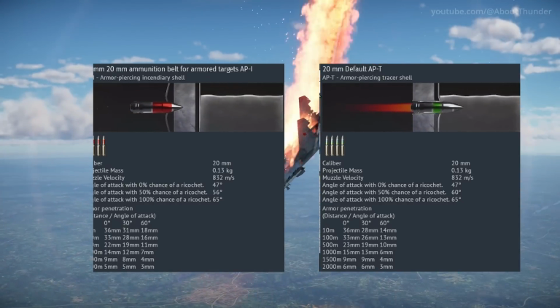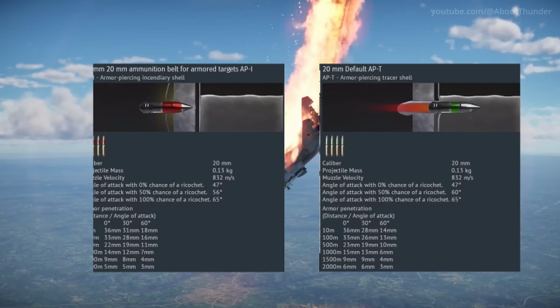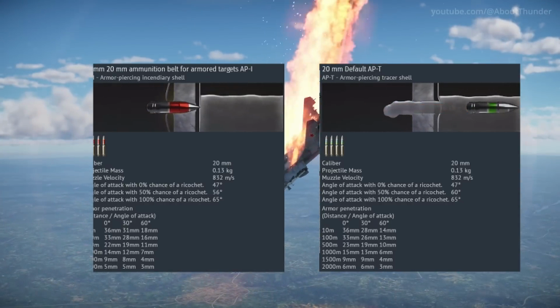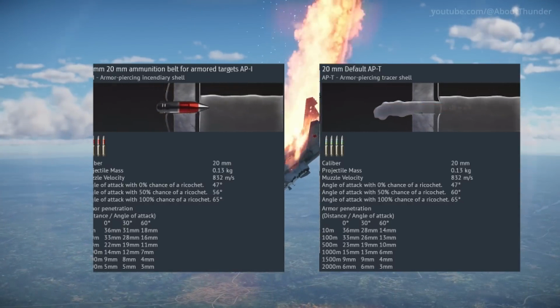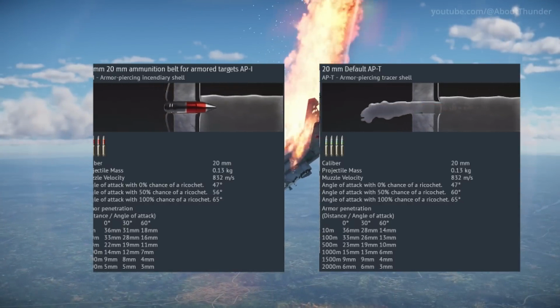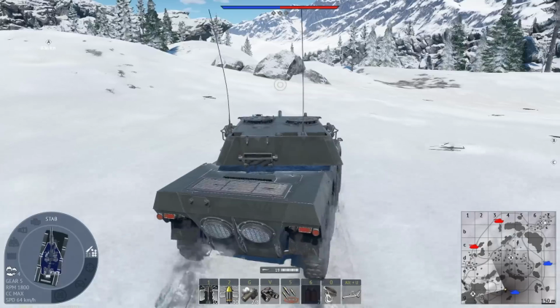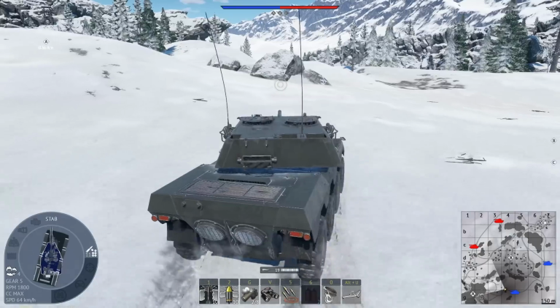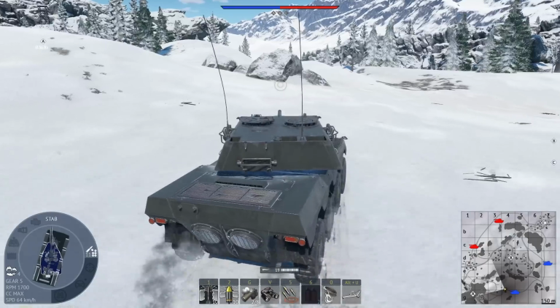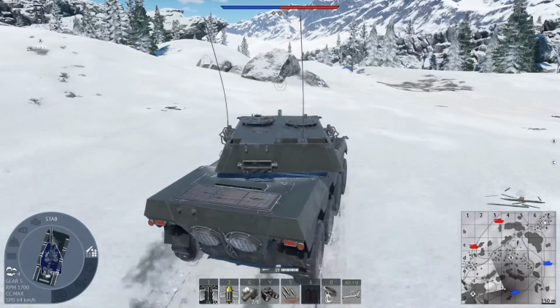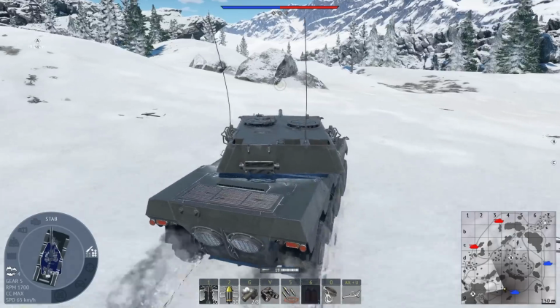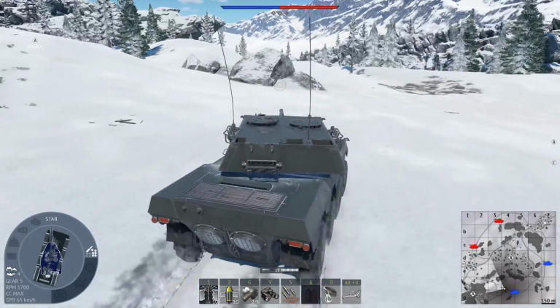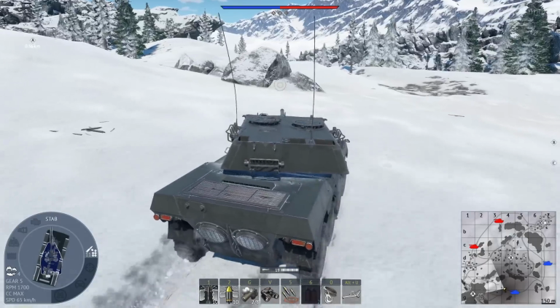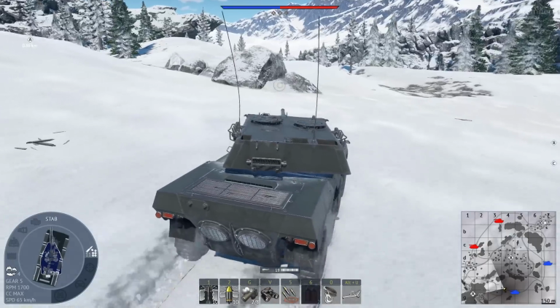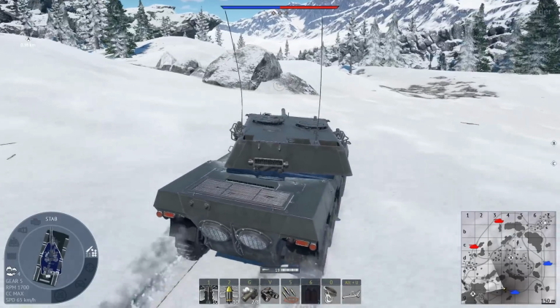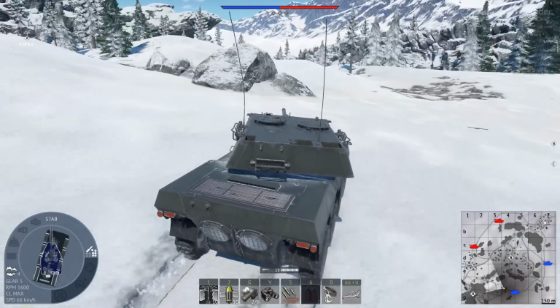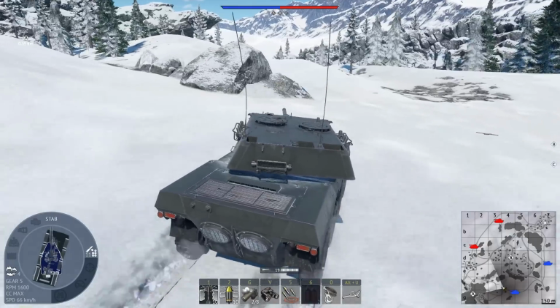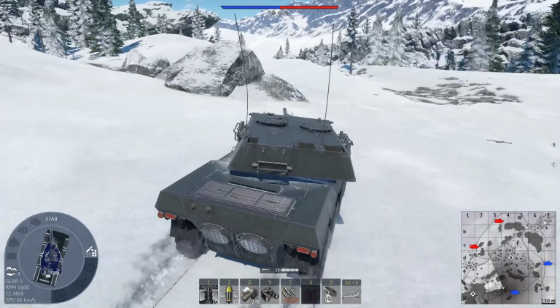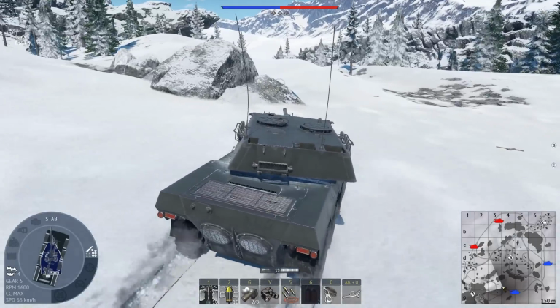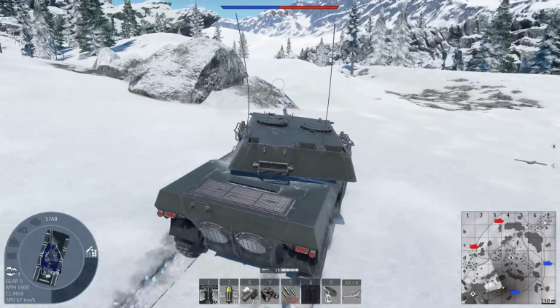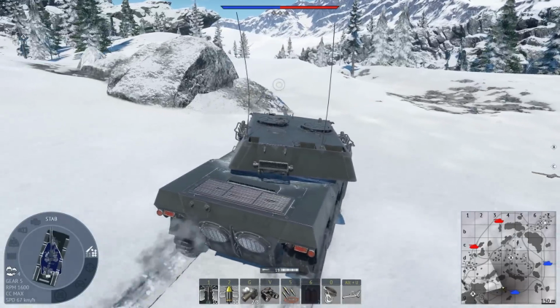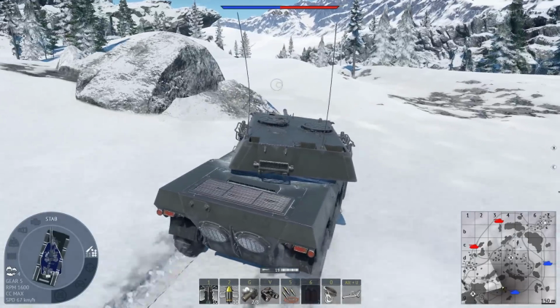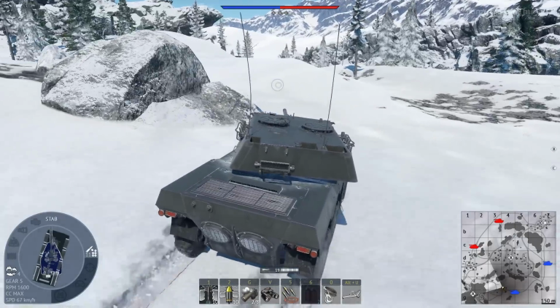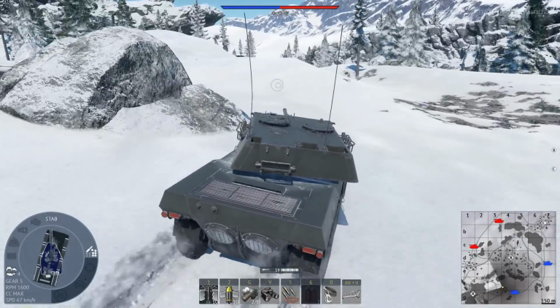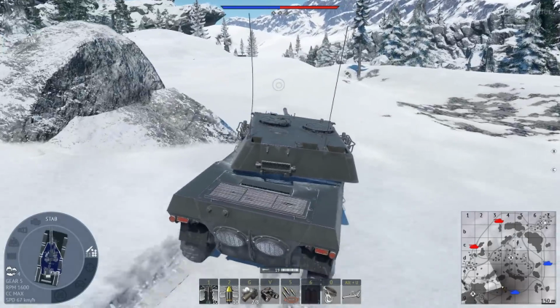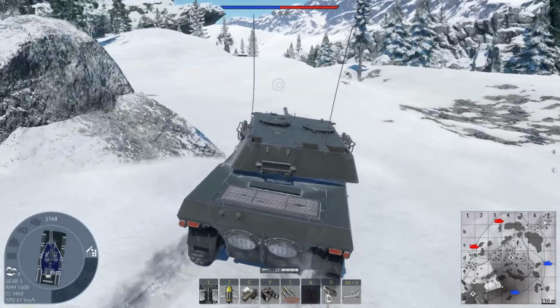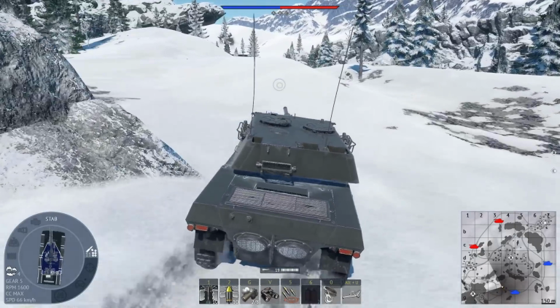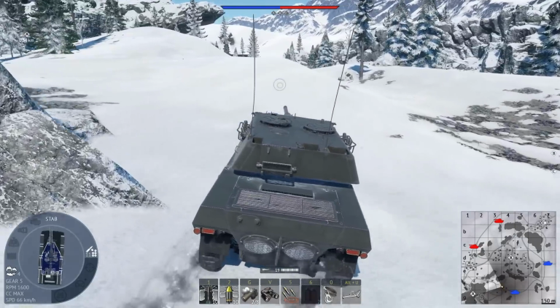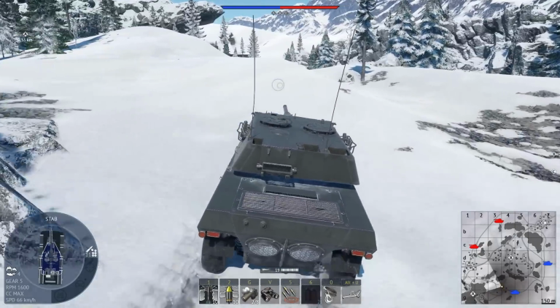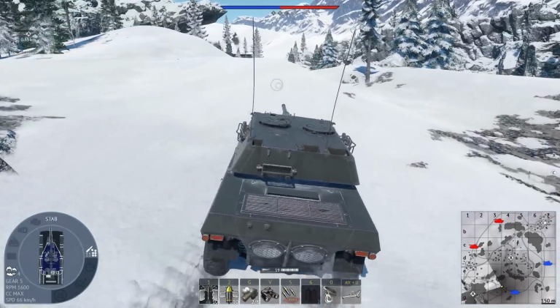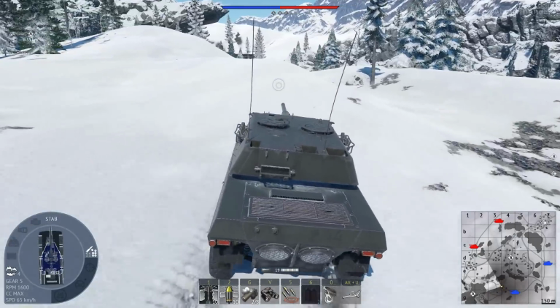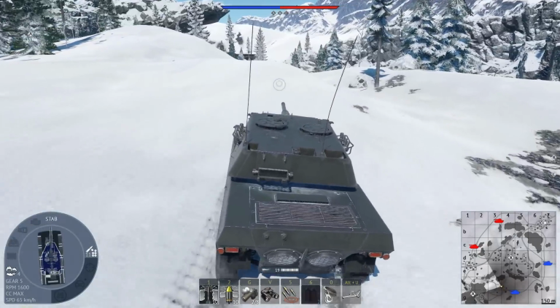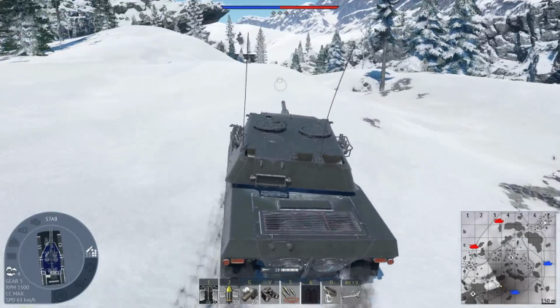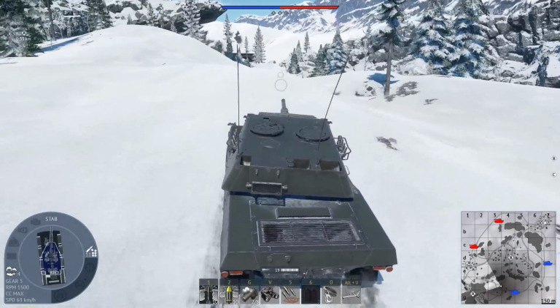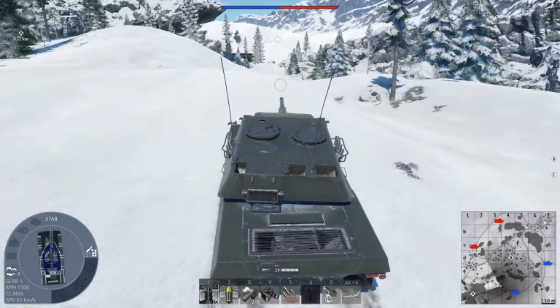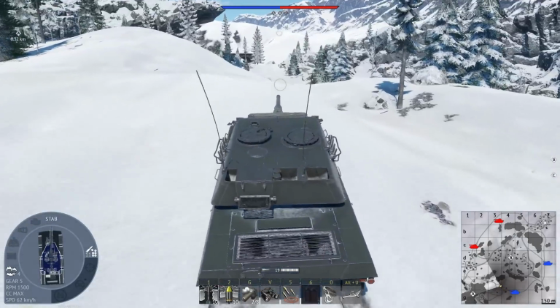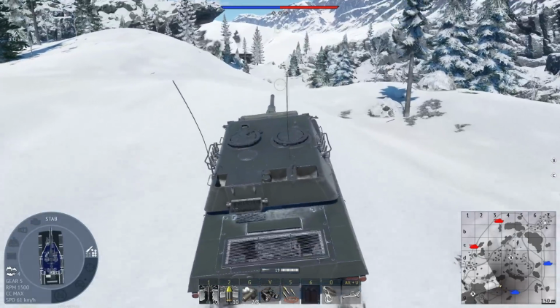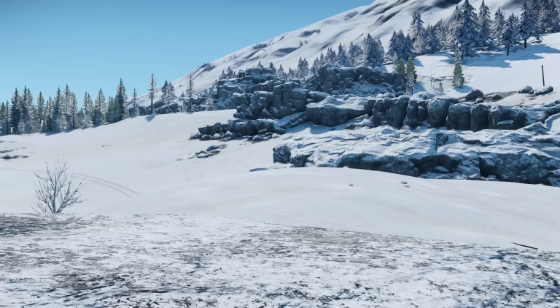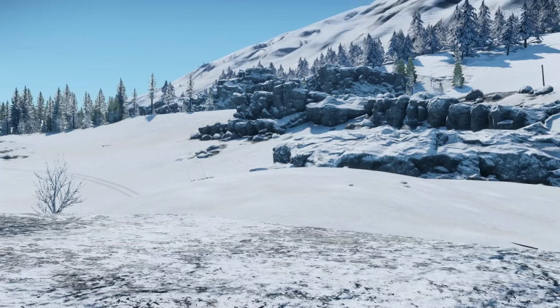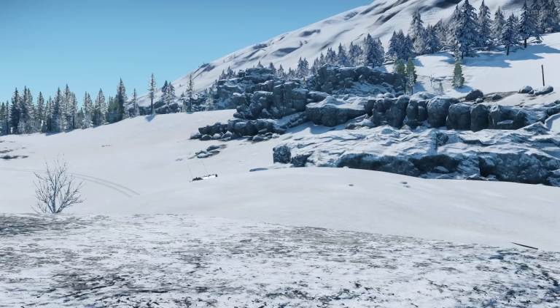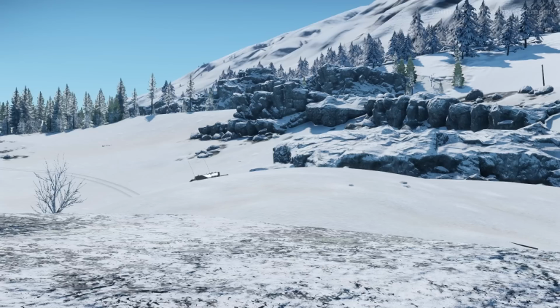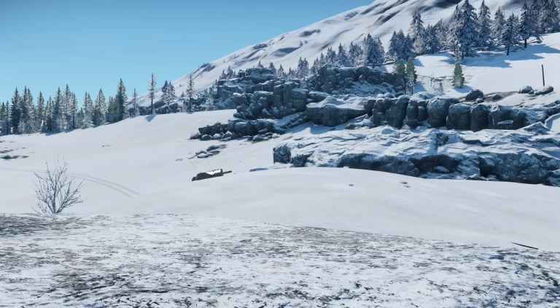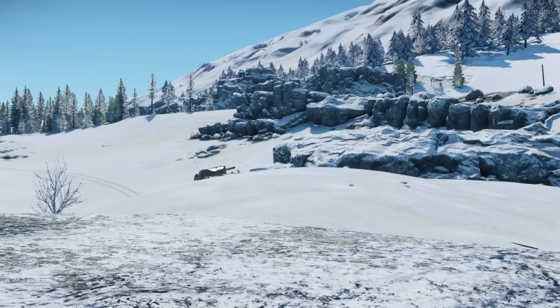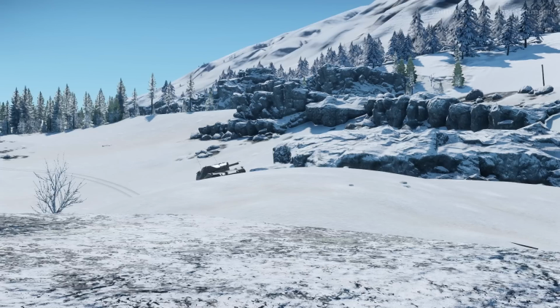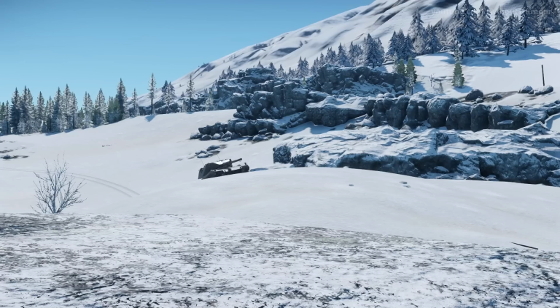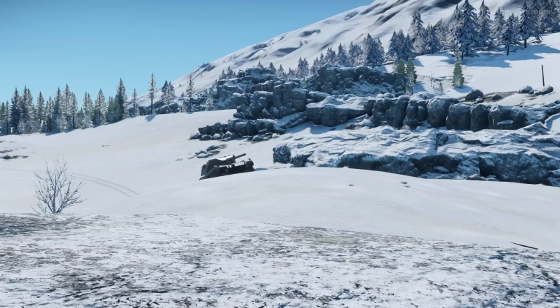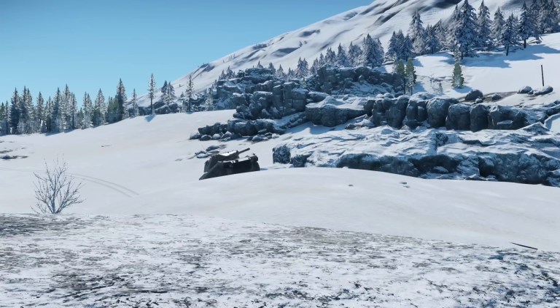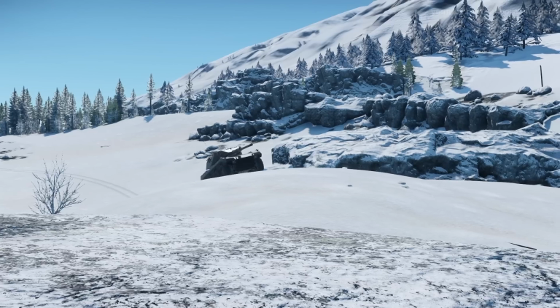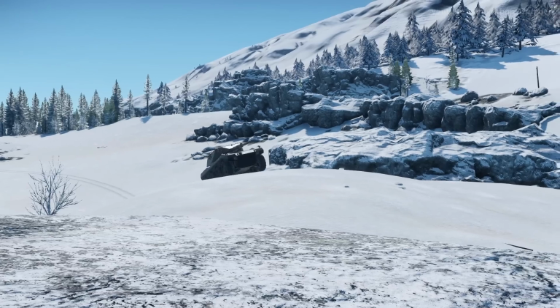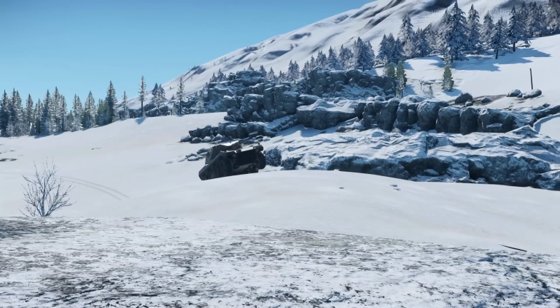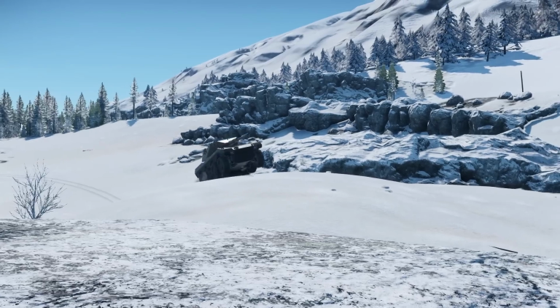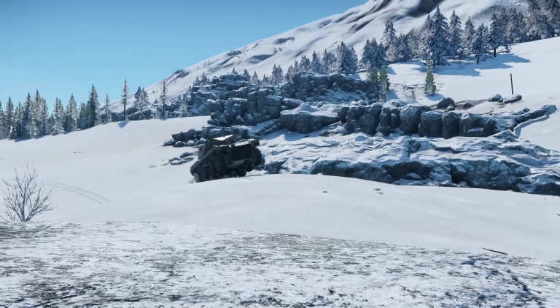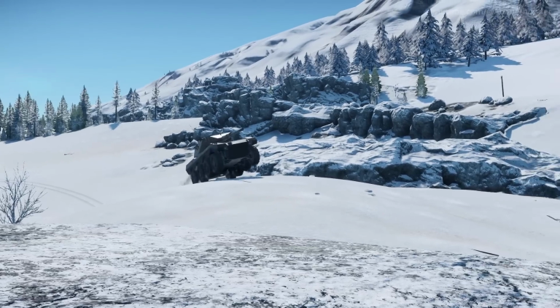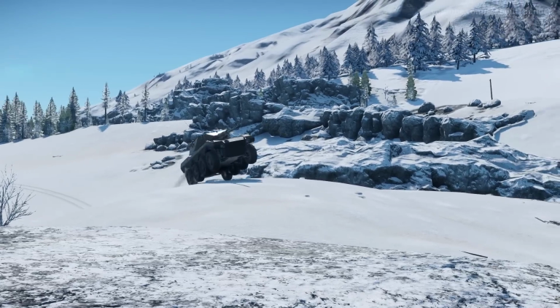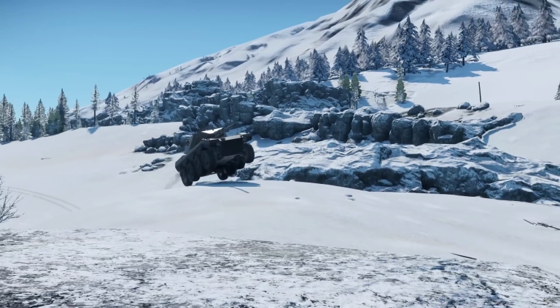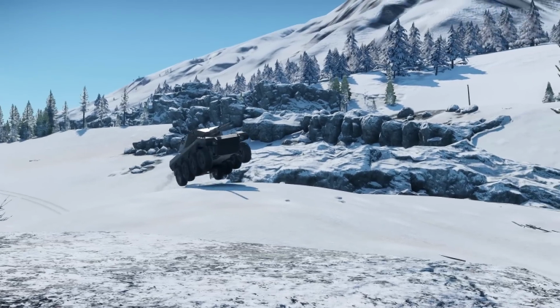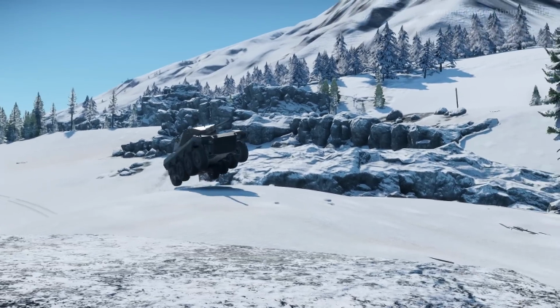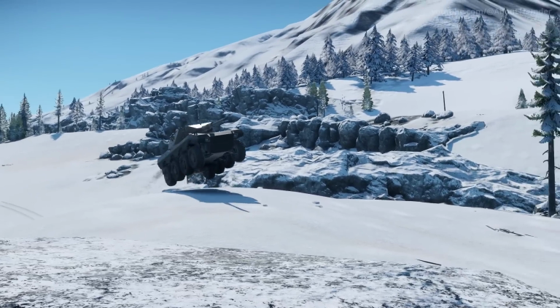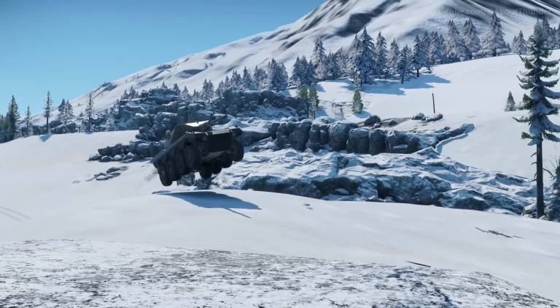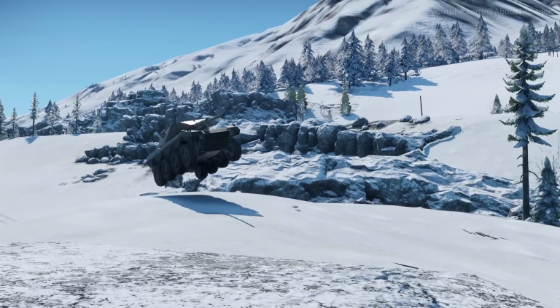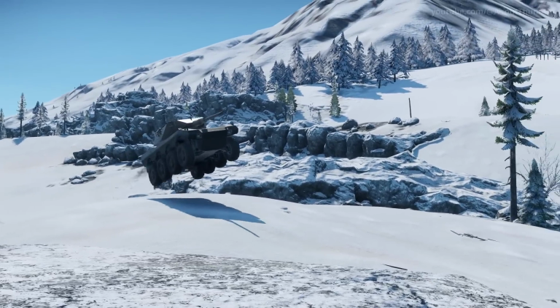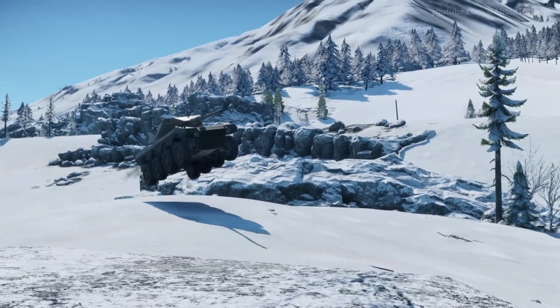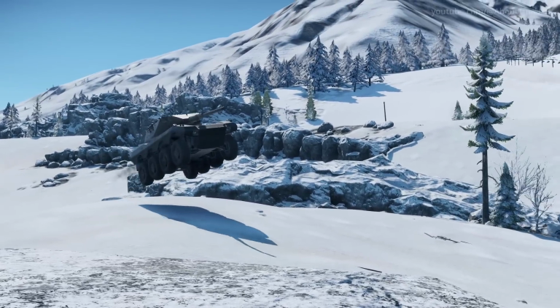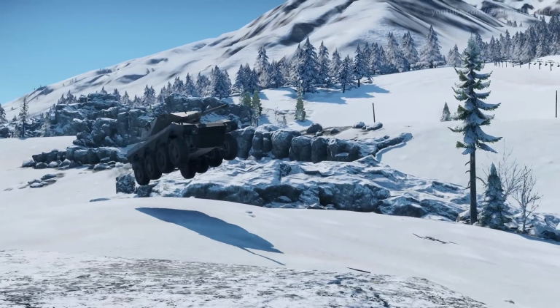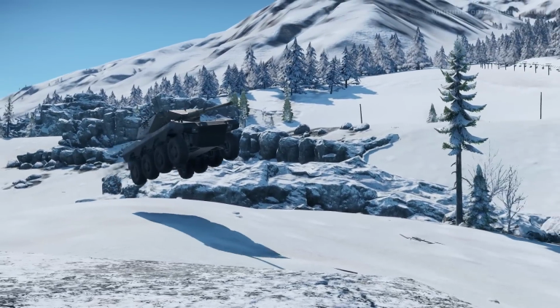Wheeled vehicles' rolling friction coefficient has been significantly reduced, and they can now get up to some insane speeds on snow and sand.